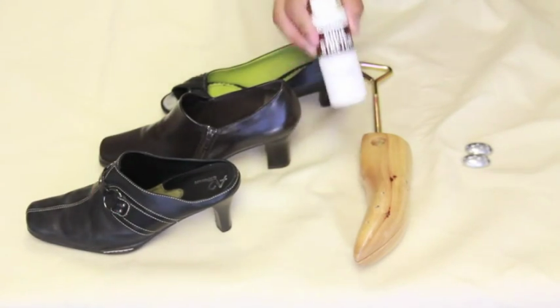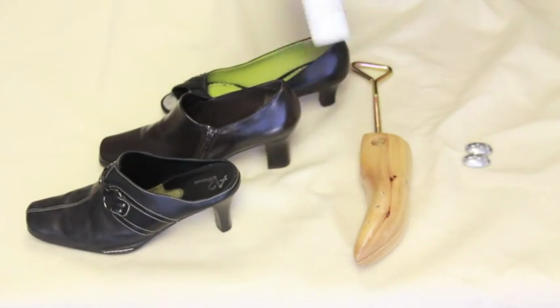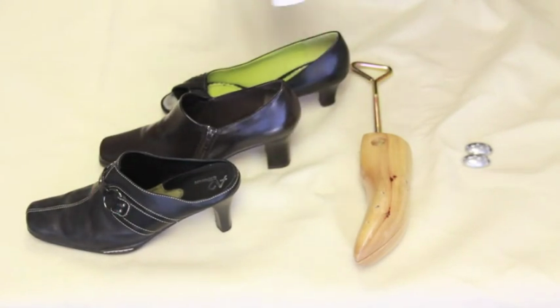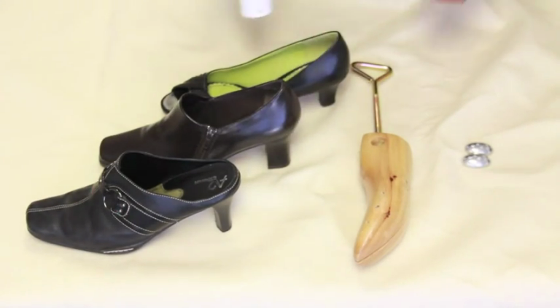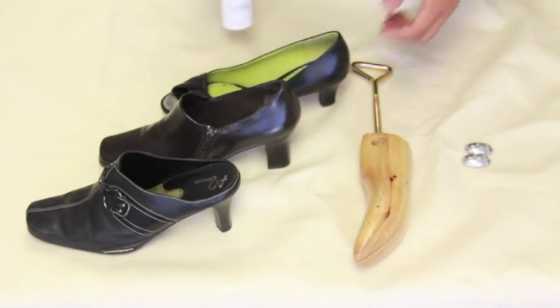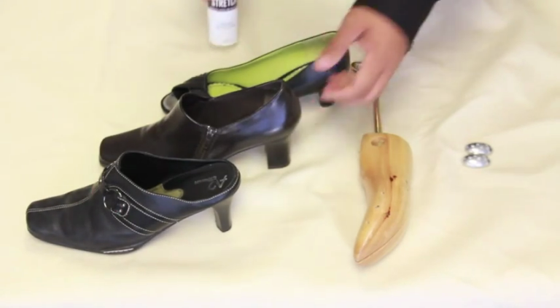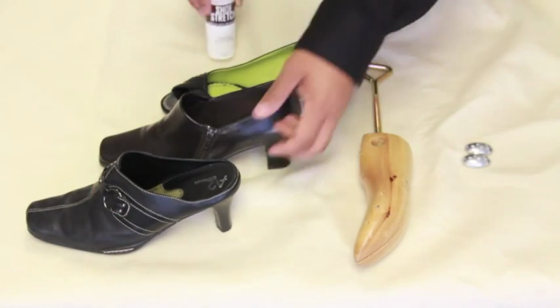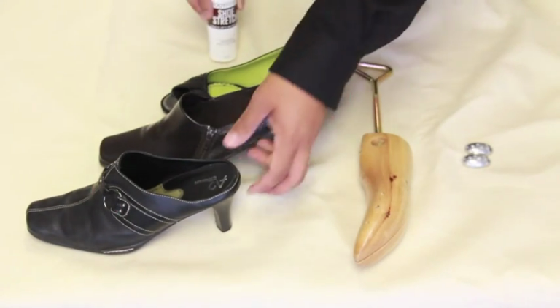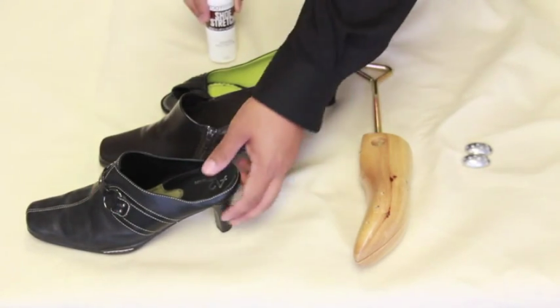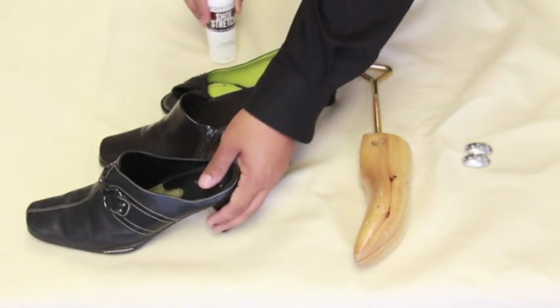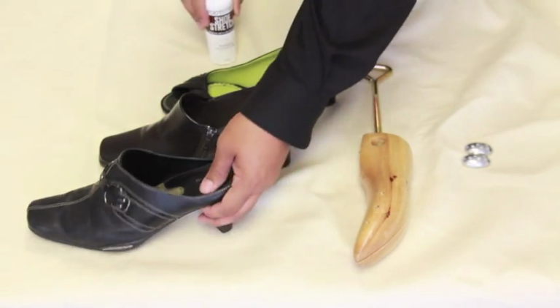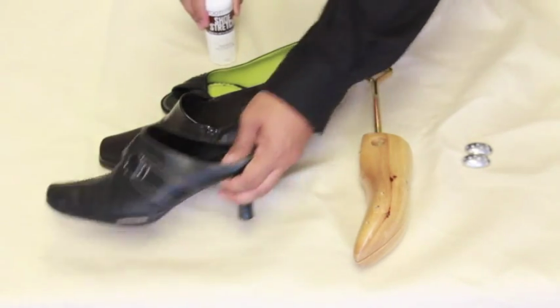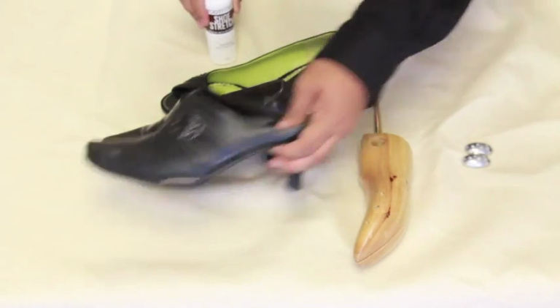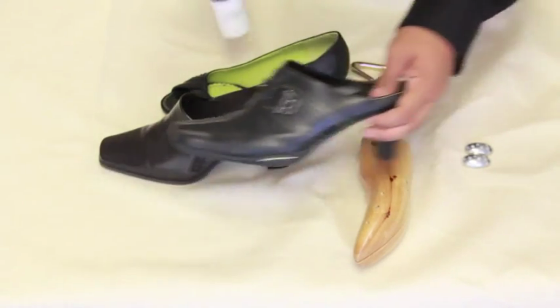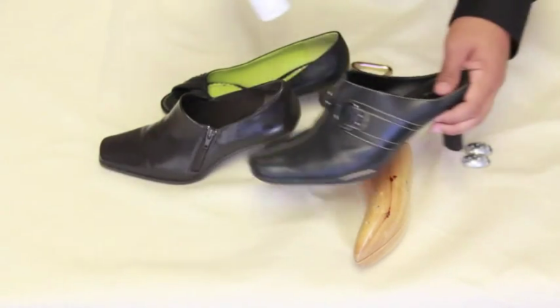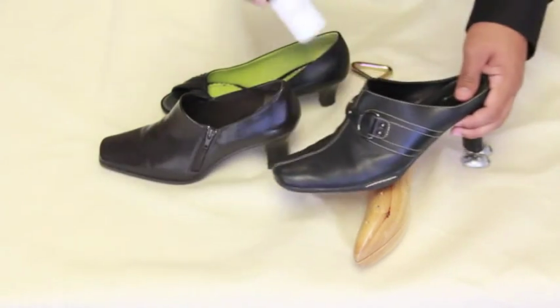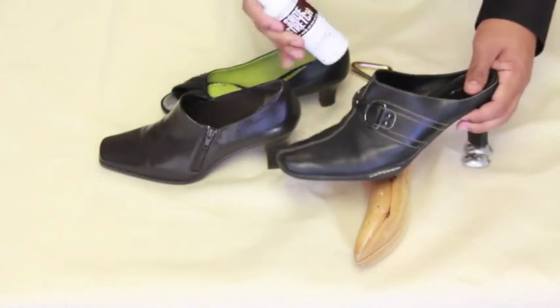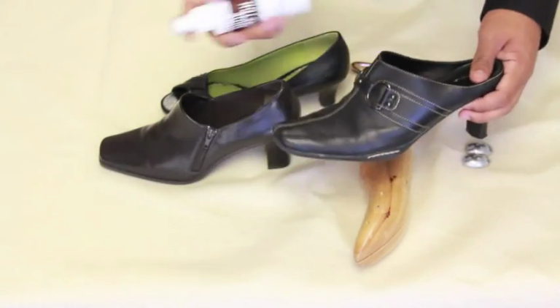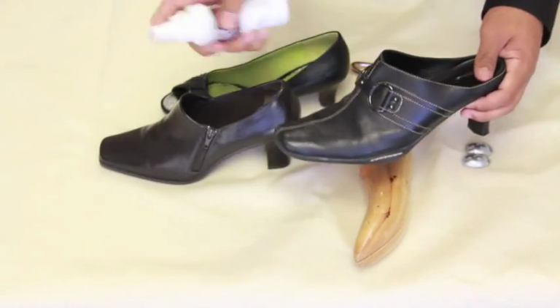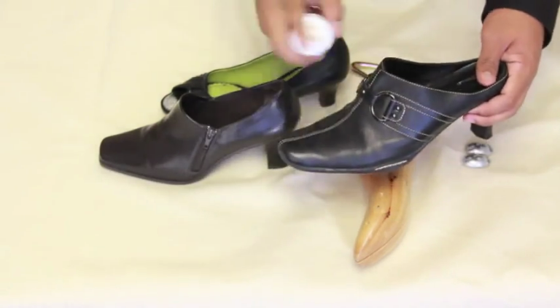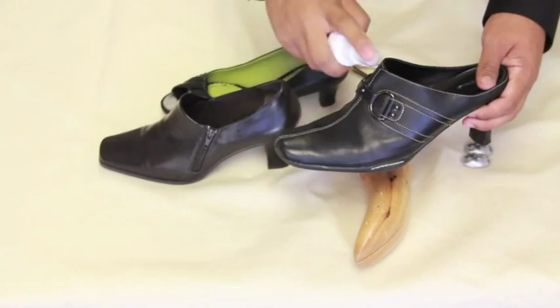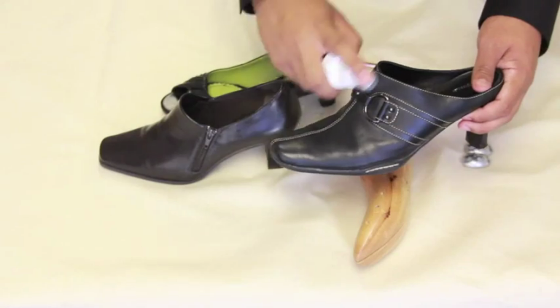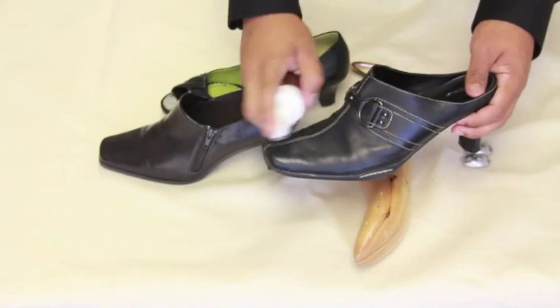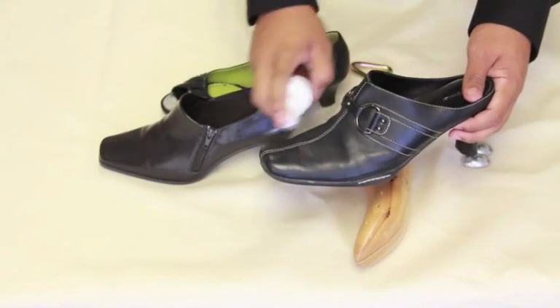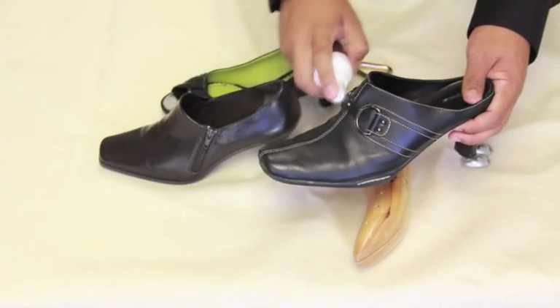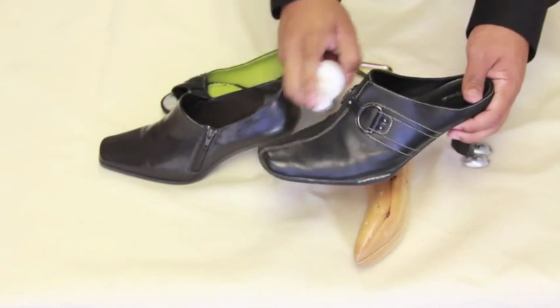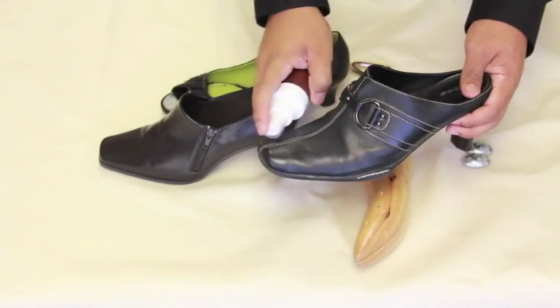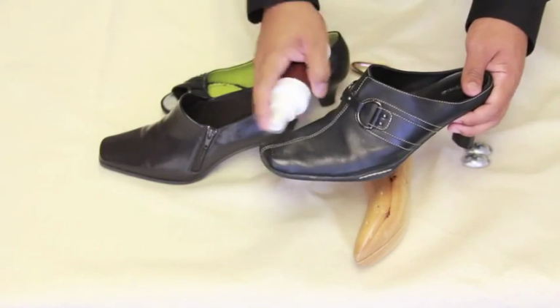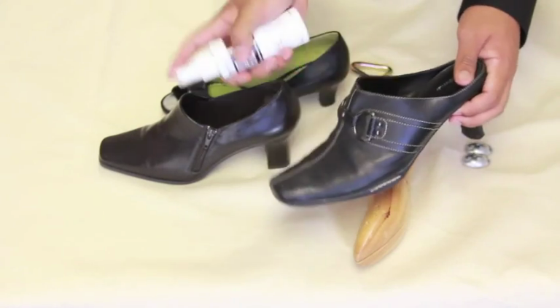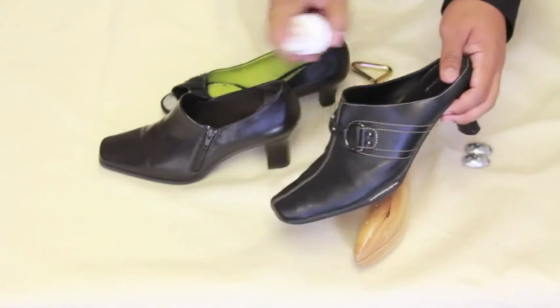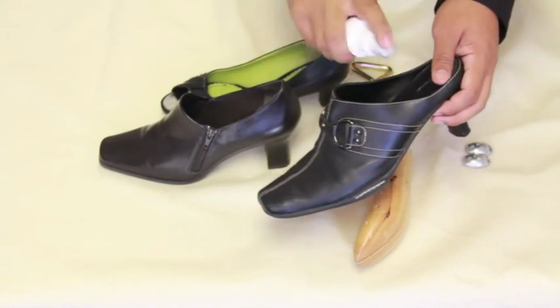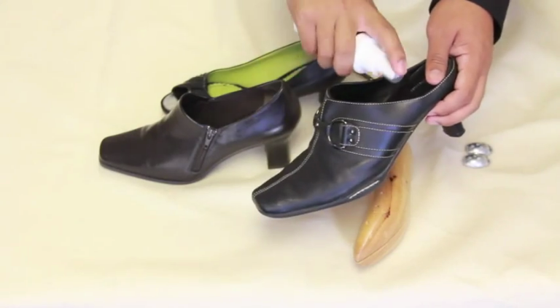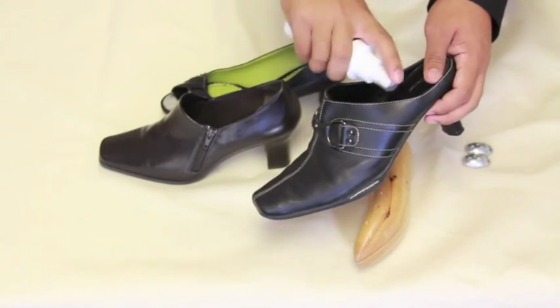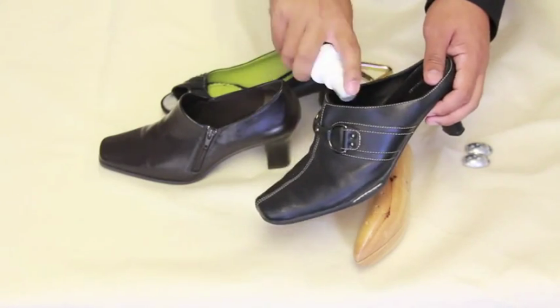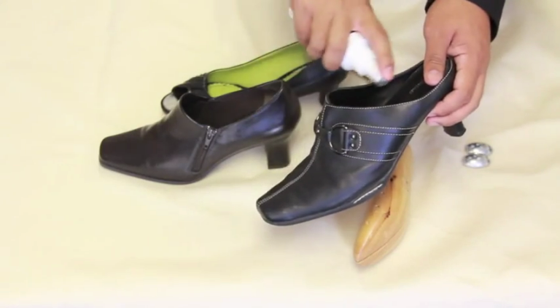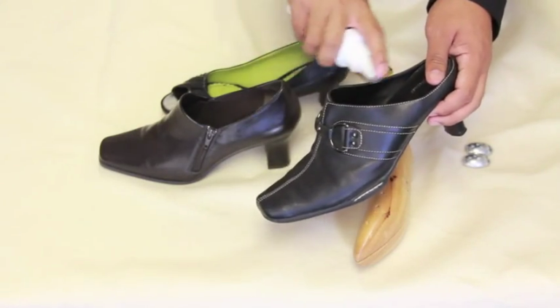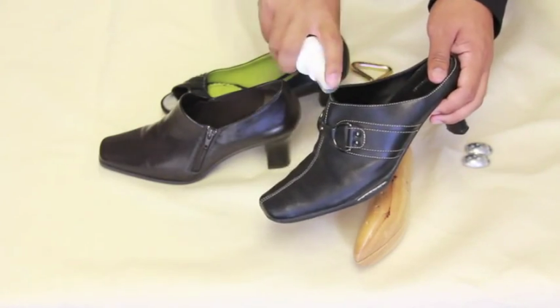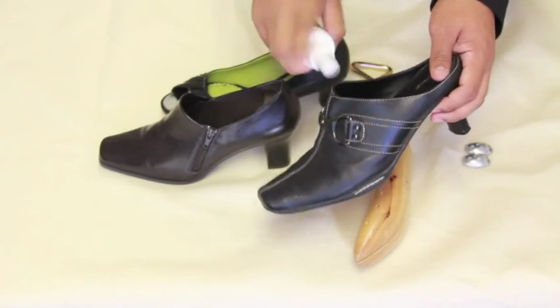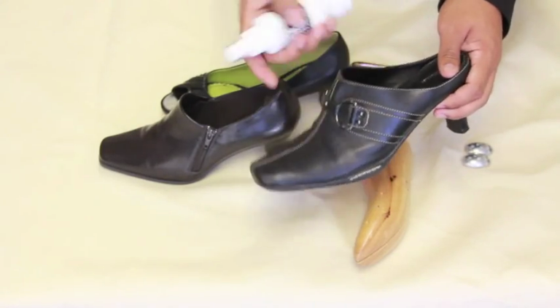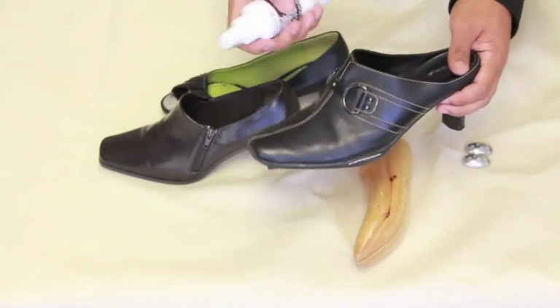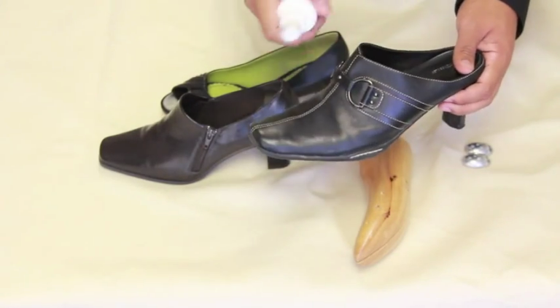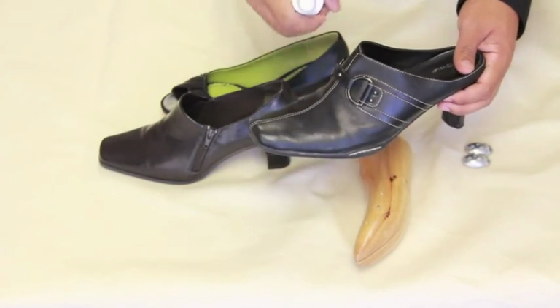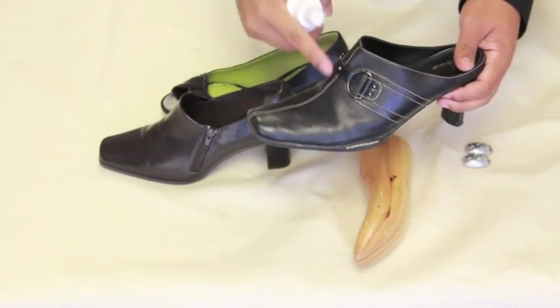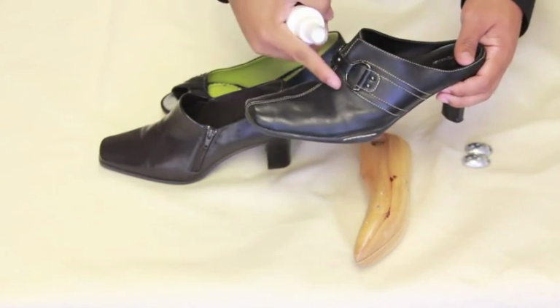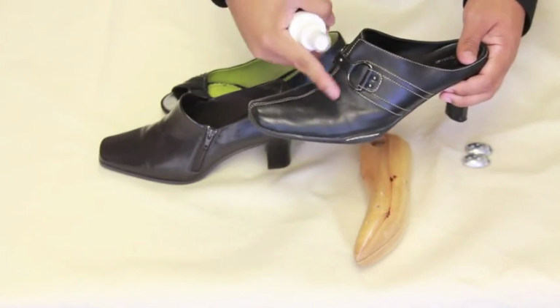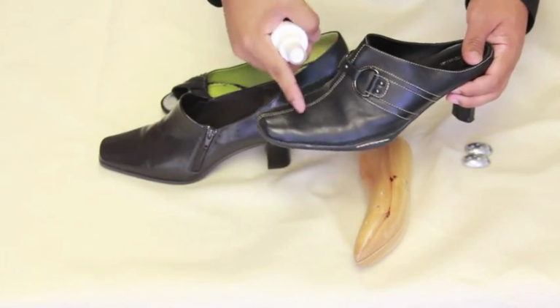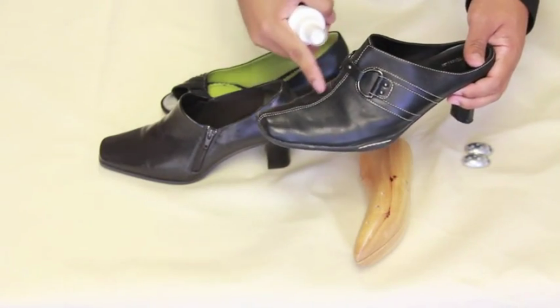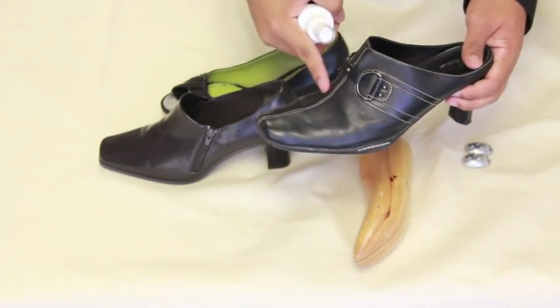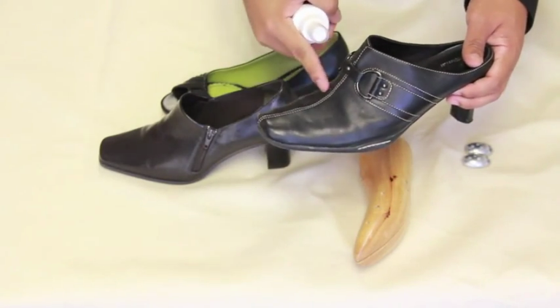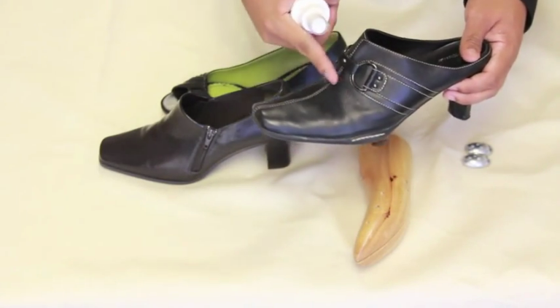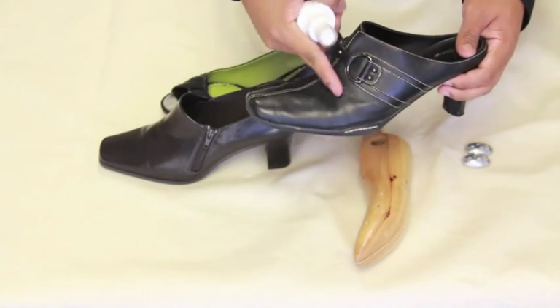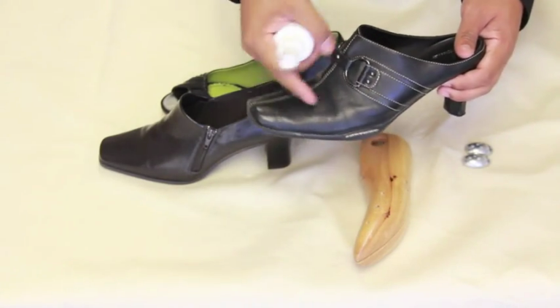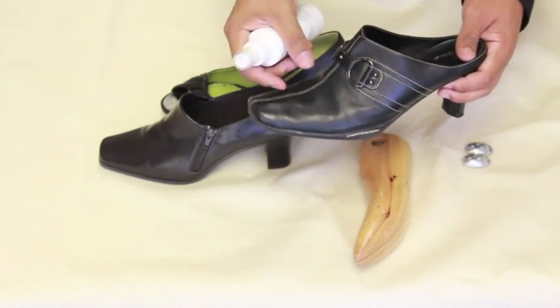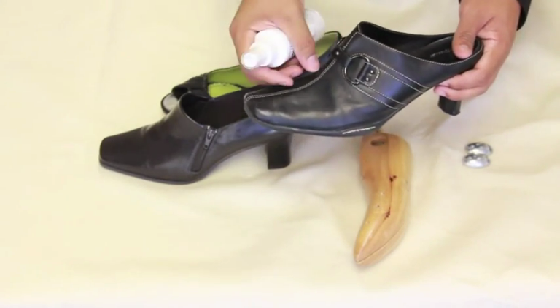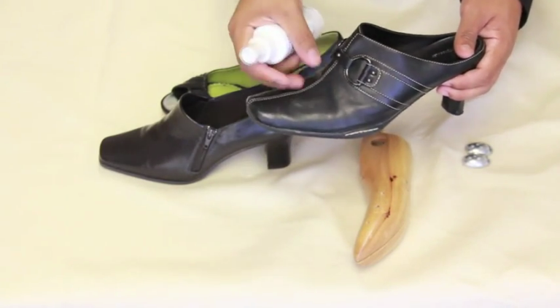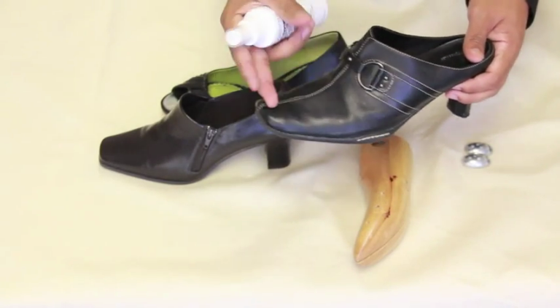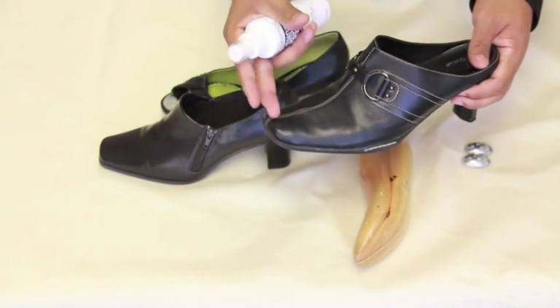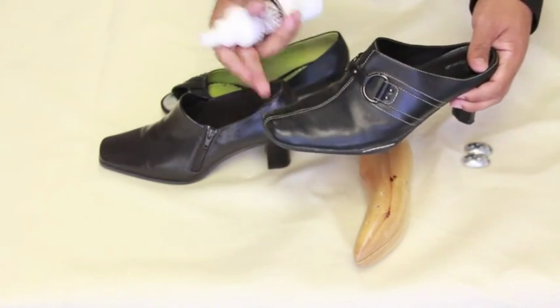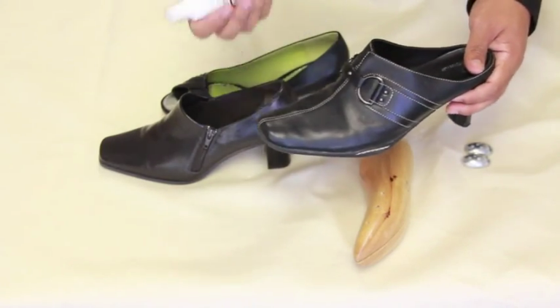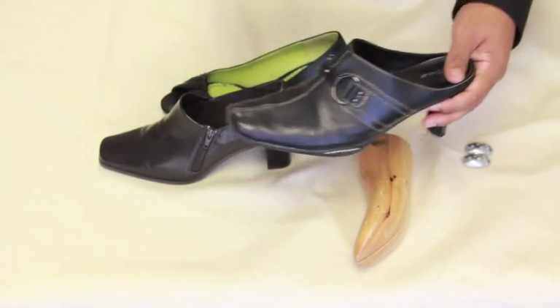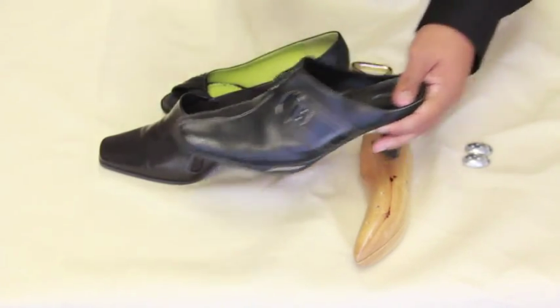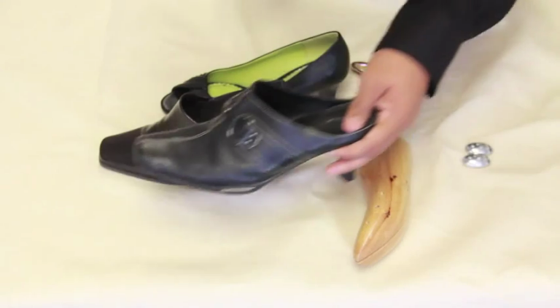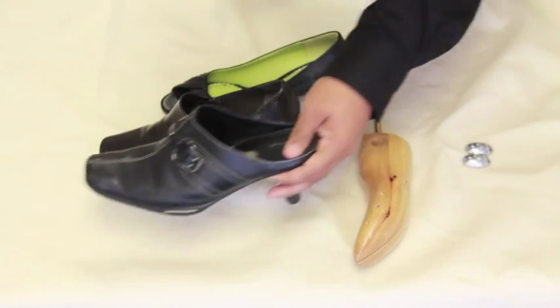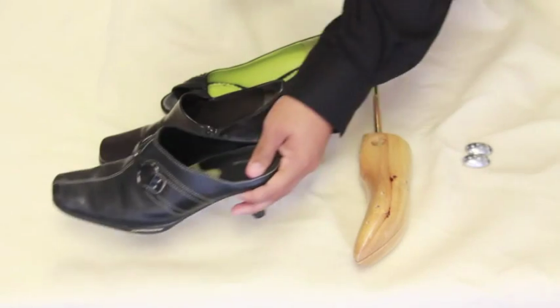Now get your shoe stretch spray and spray the outside or the inside of the shoe to loosen up the fibers for a better and easier stretch.